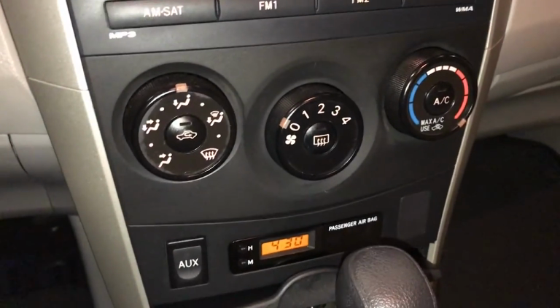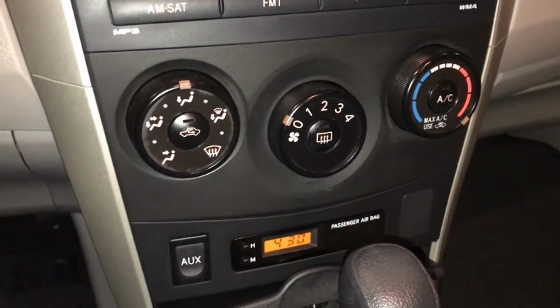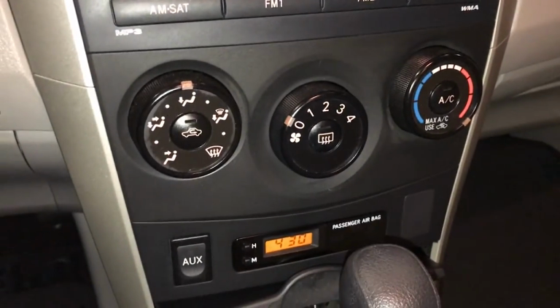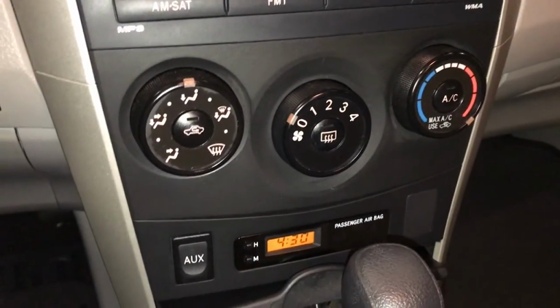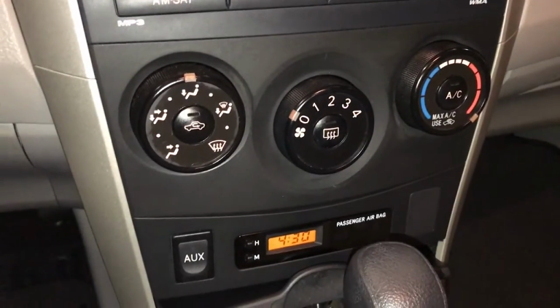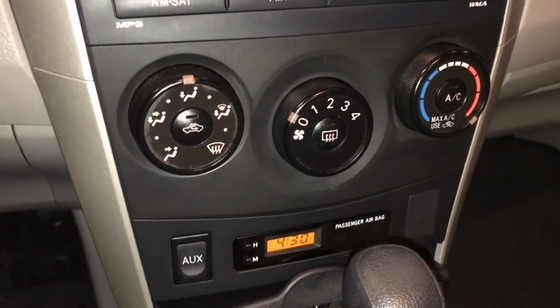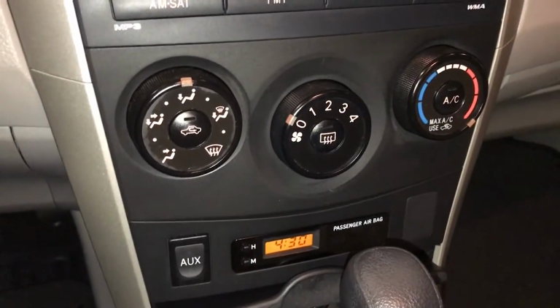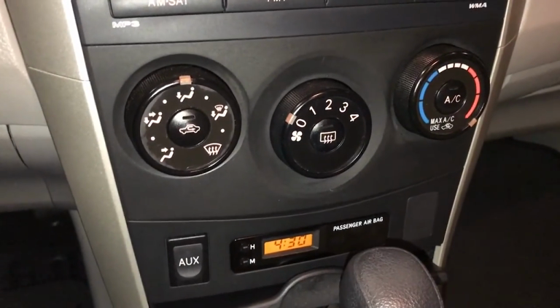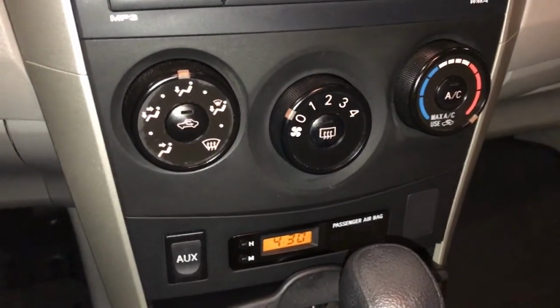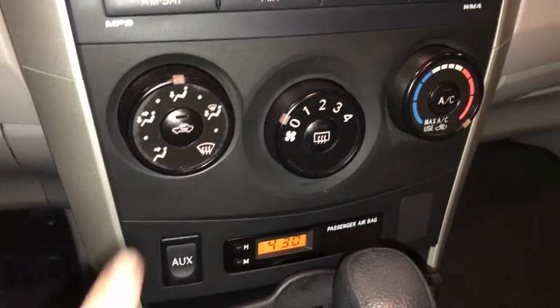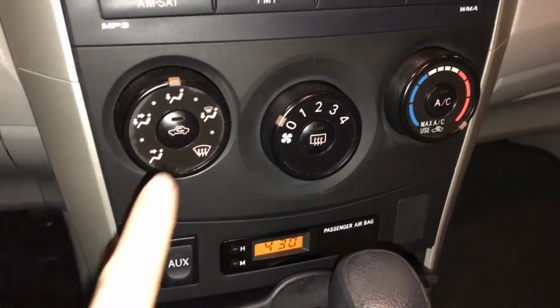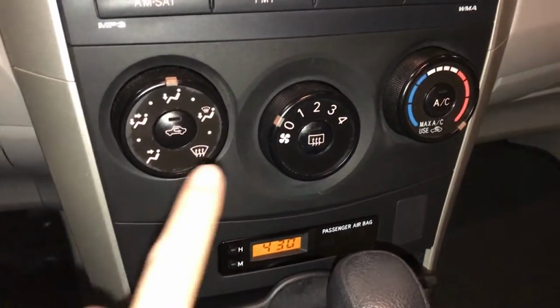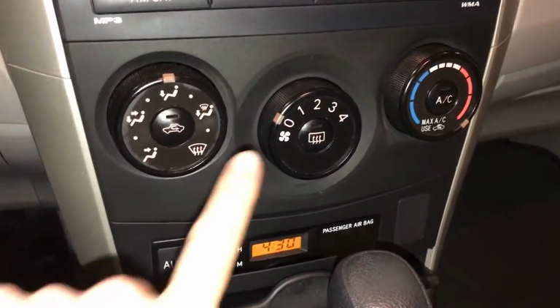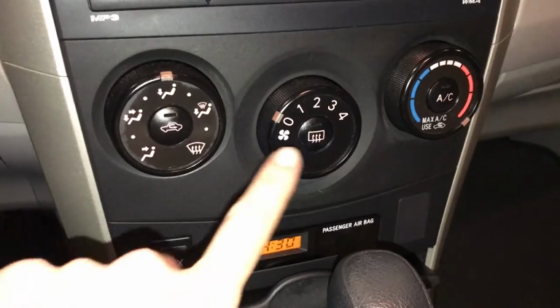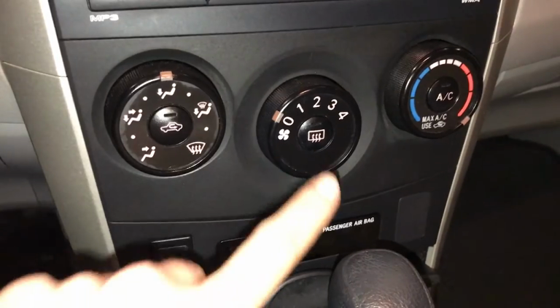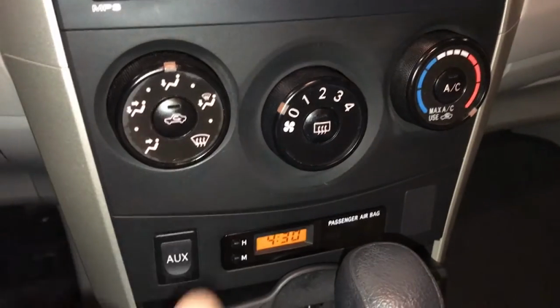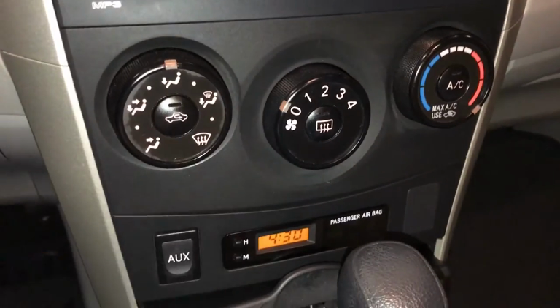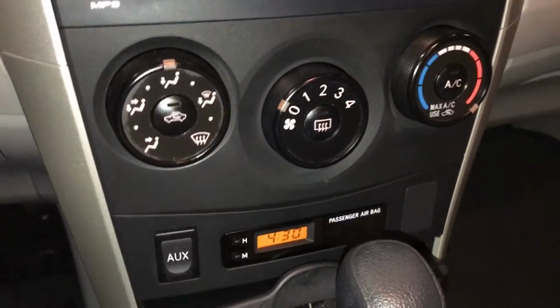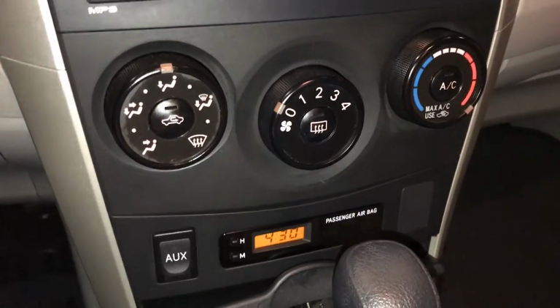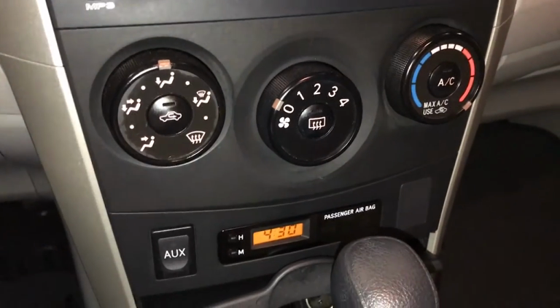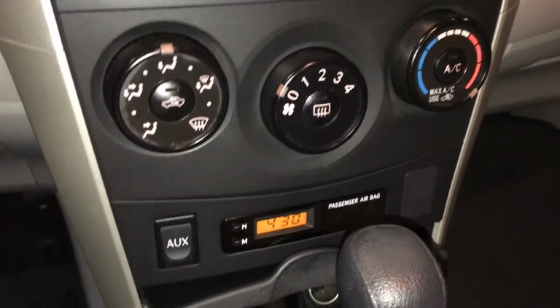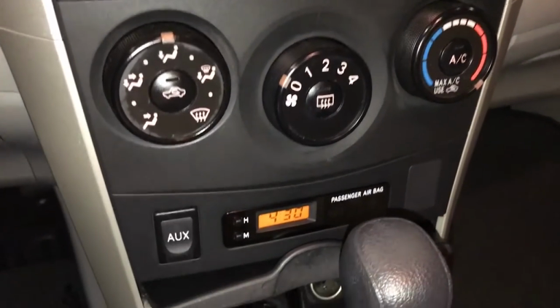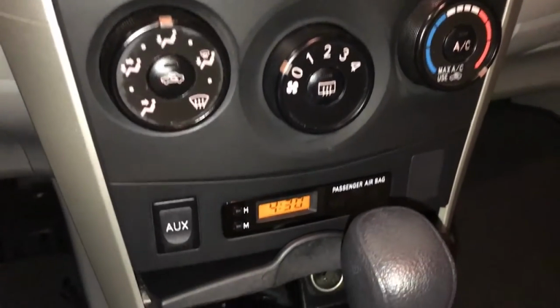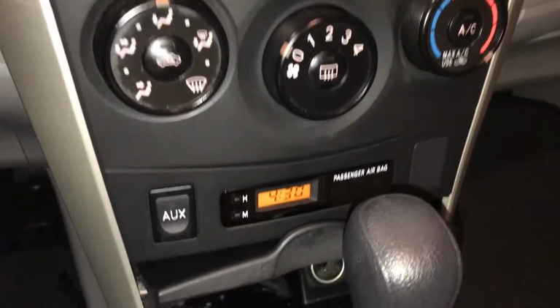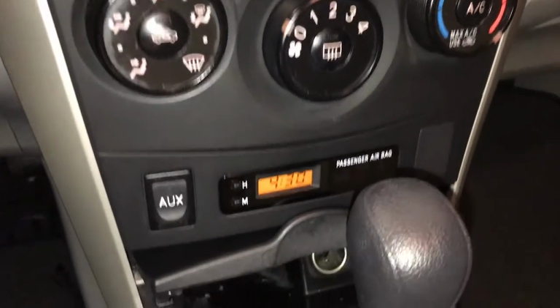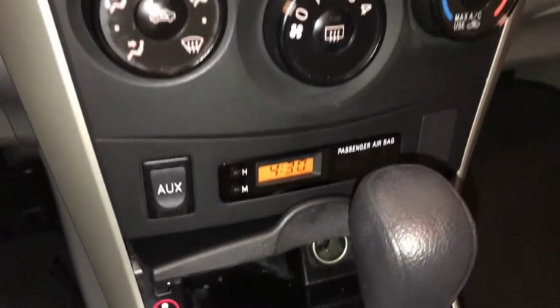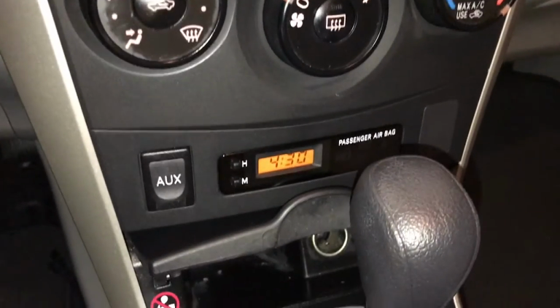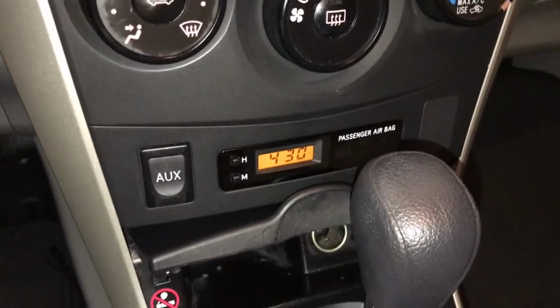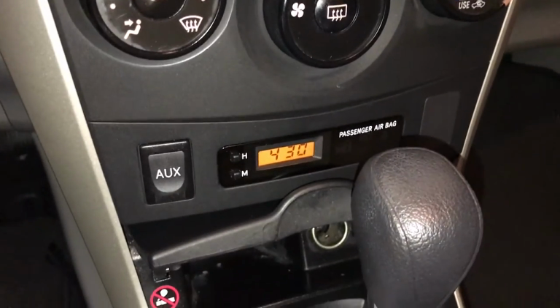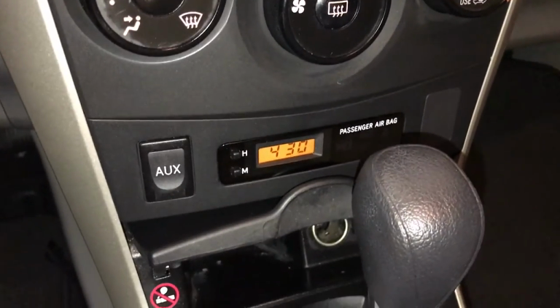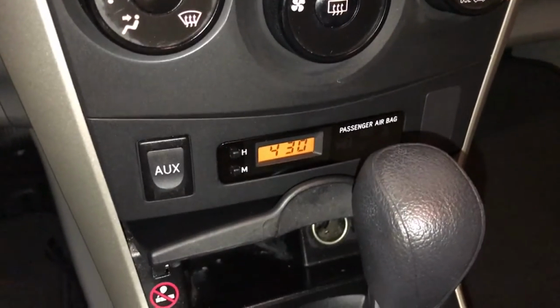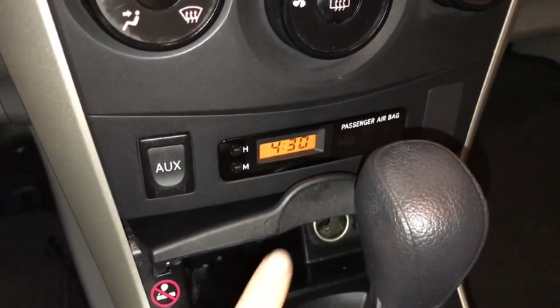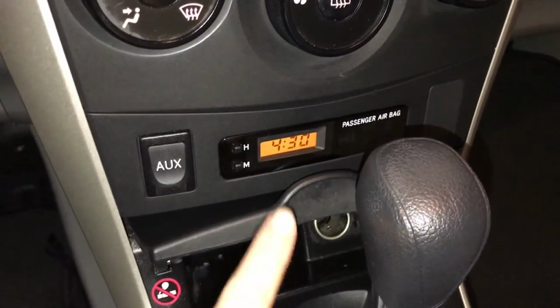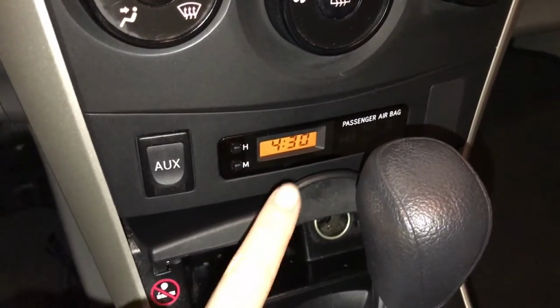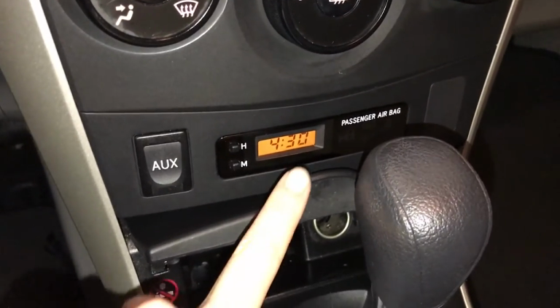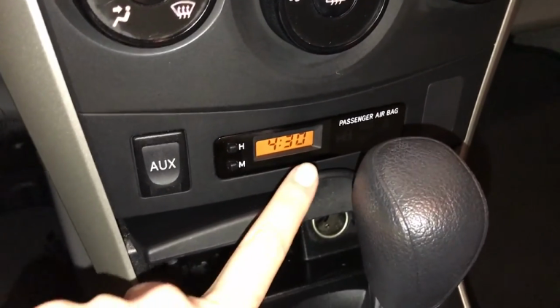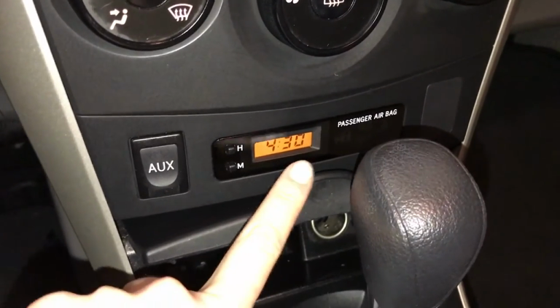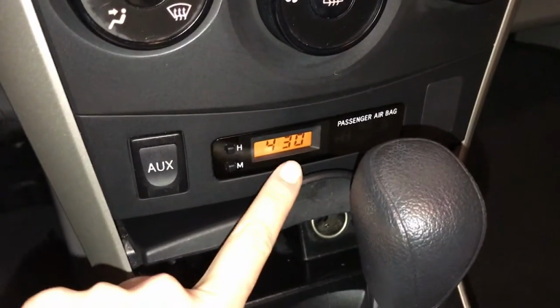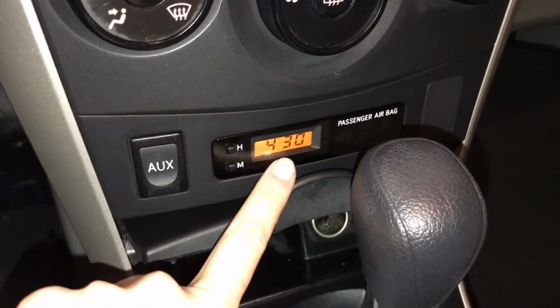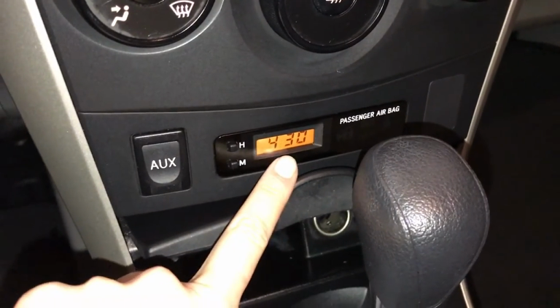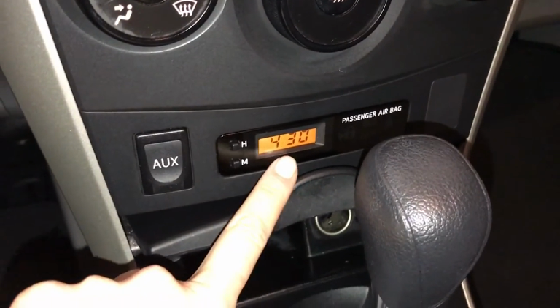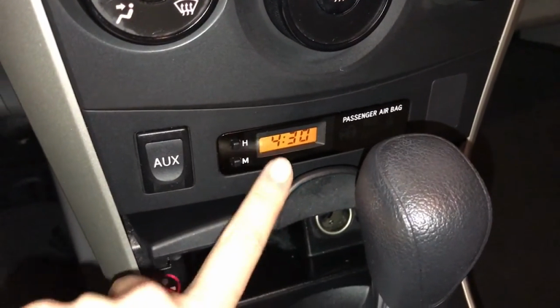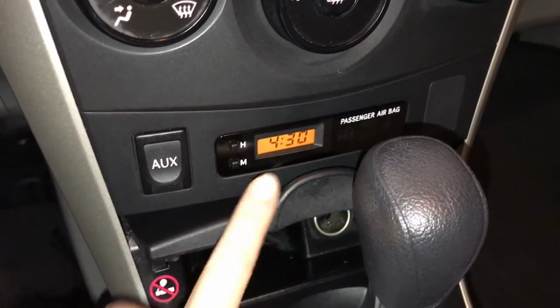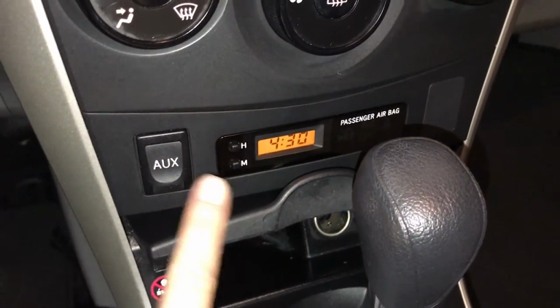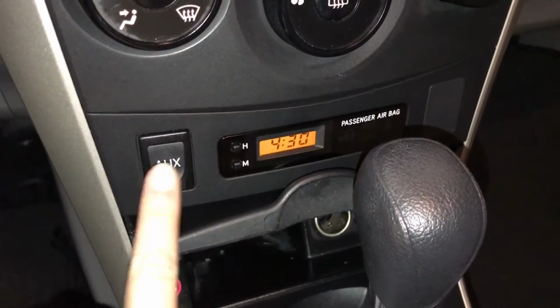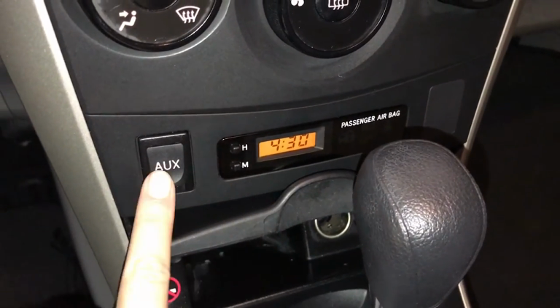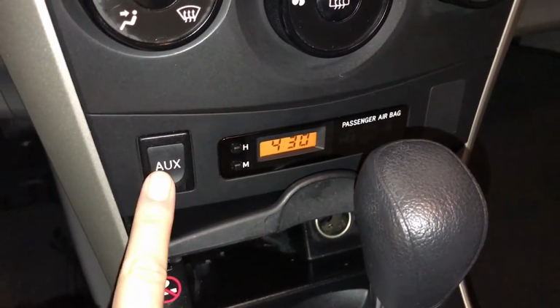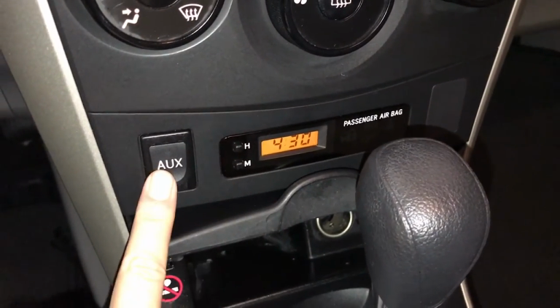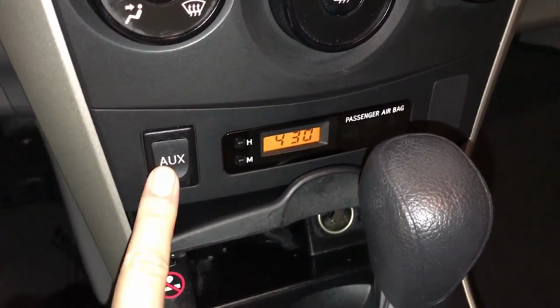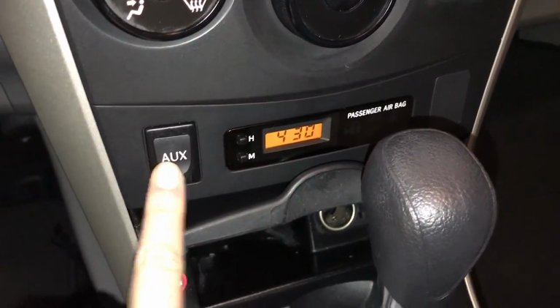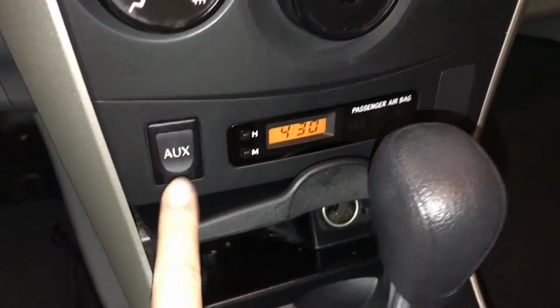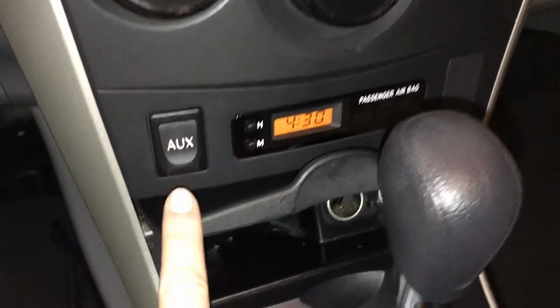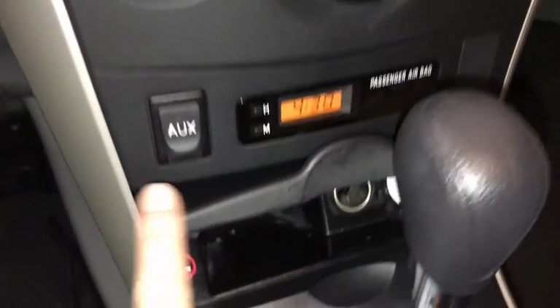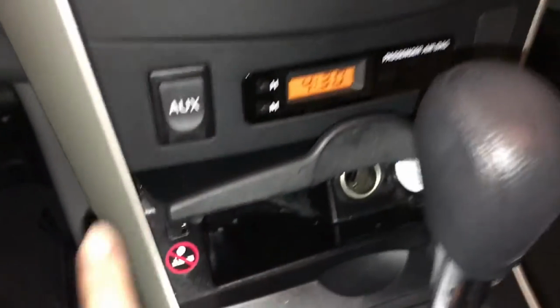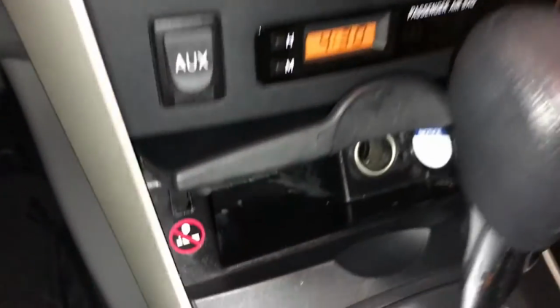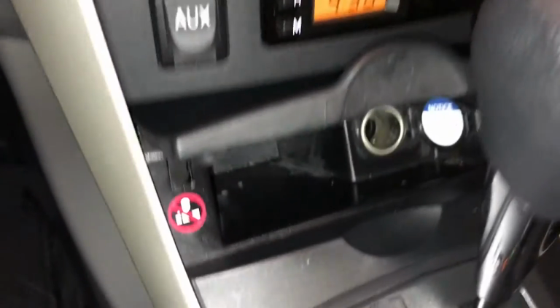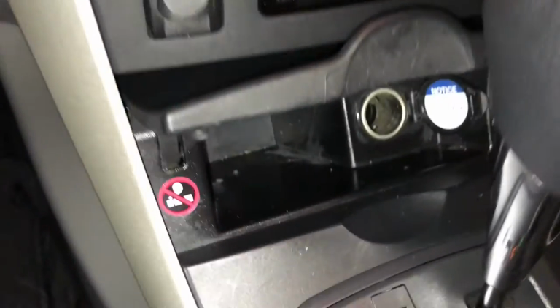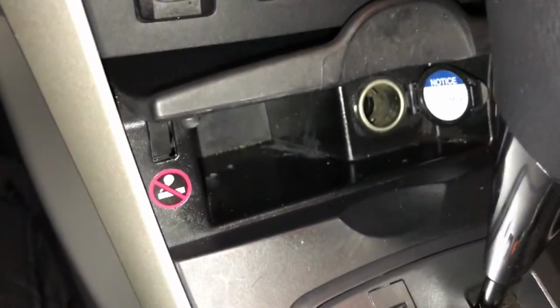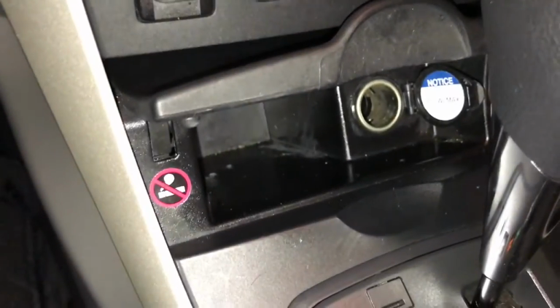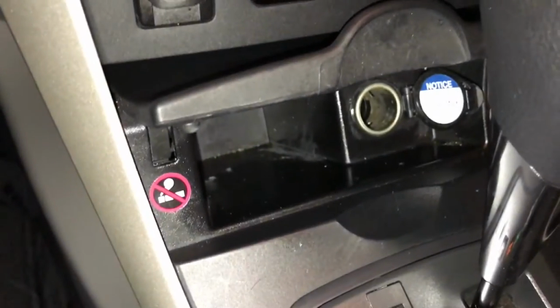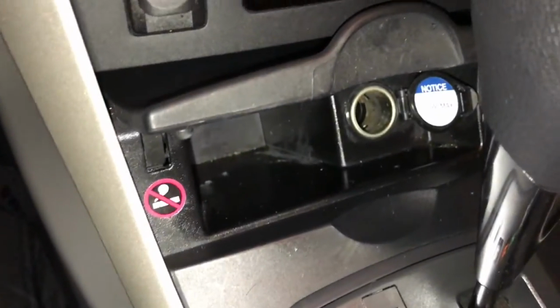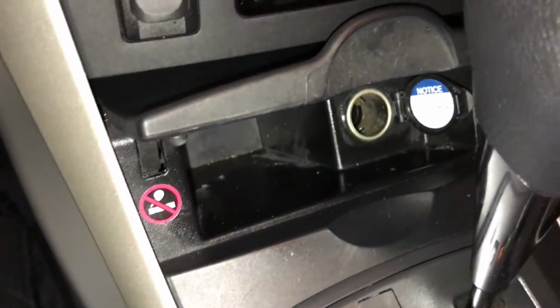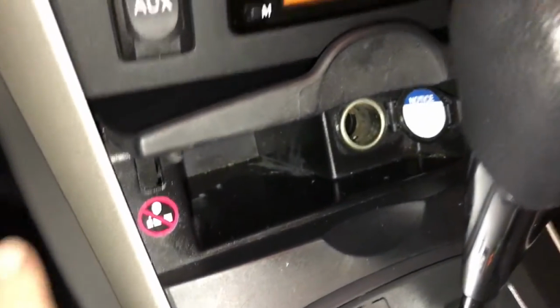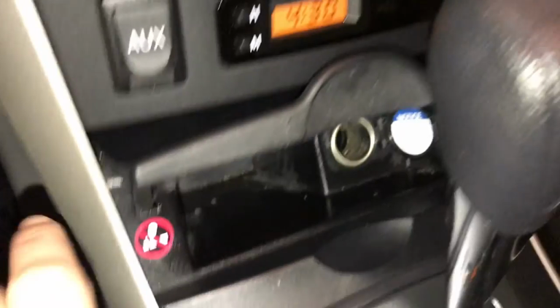AC. Front and rear defrost. Side mirrors are heated. Auxiliary input. Power outlets.